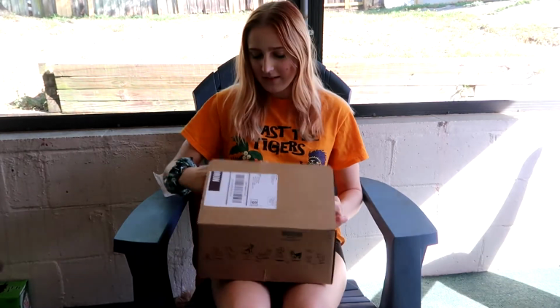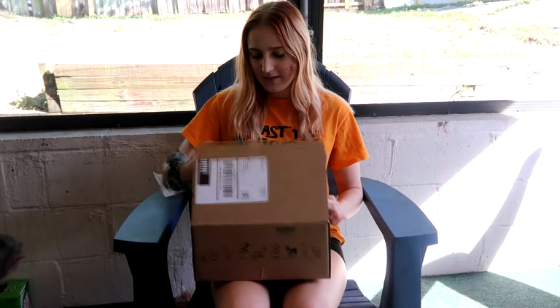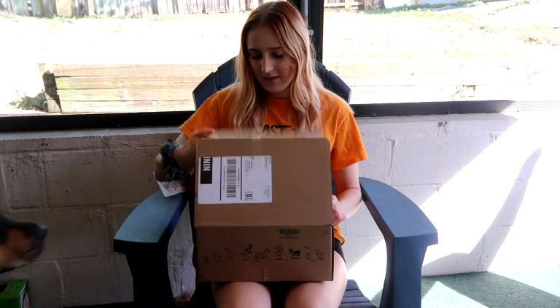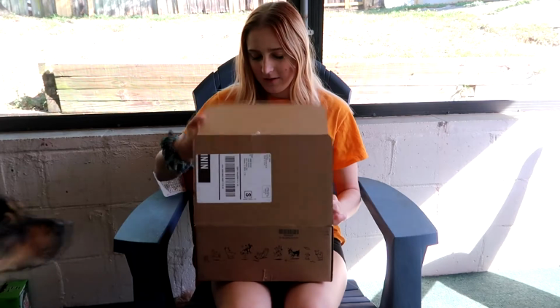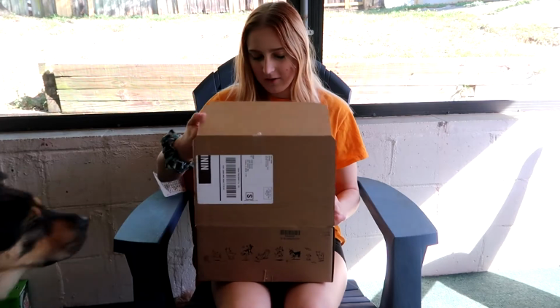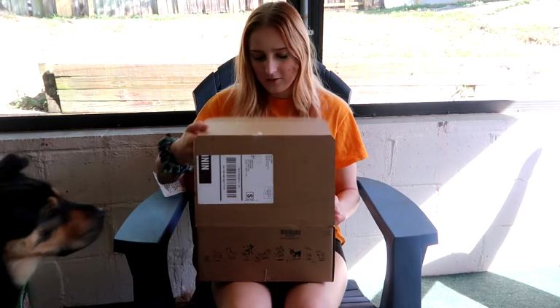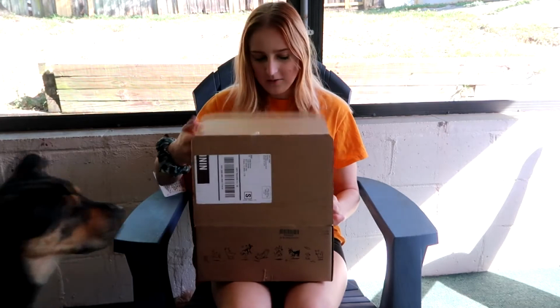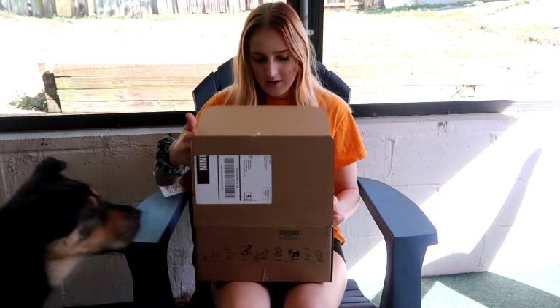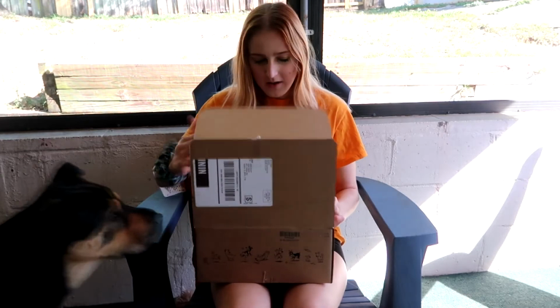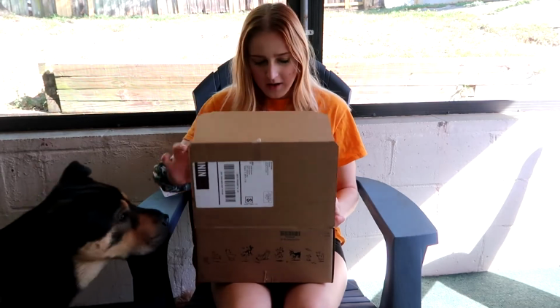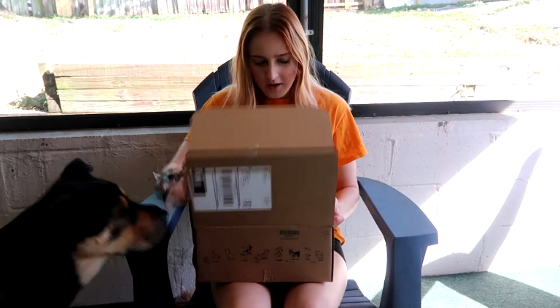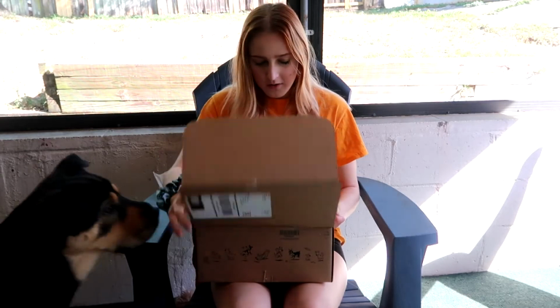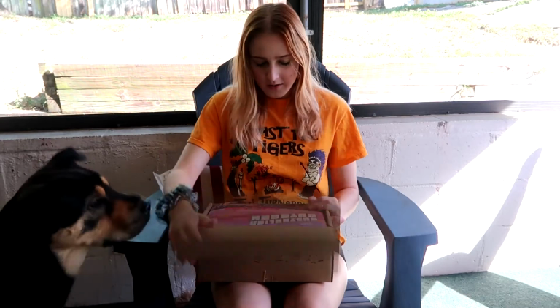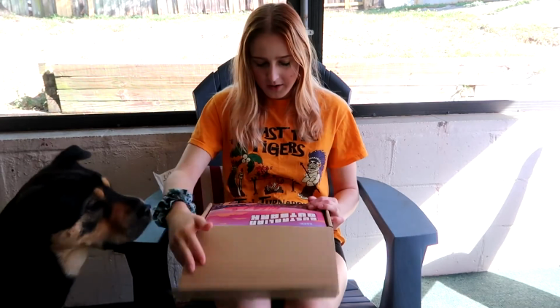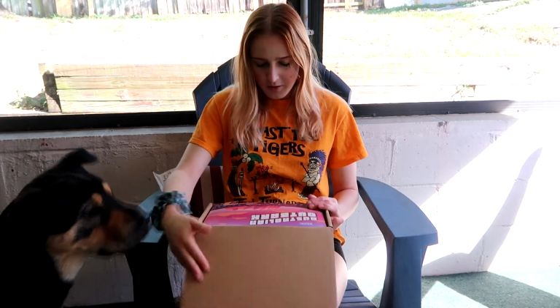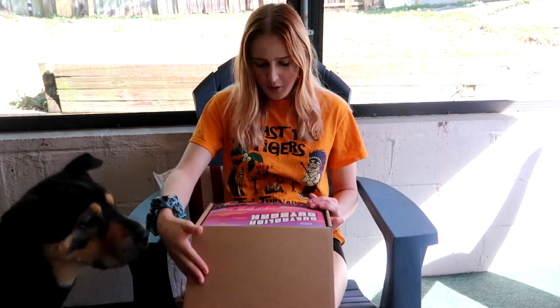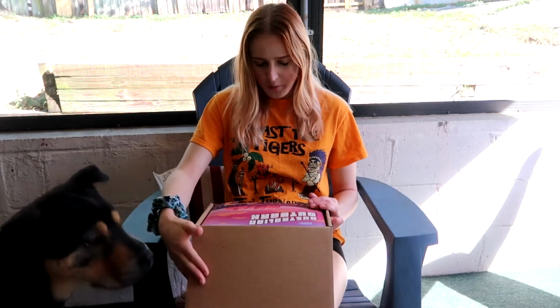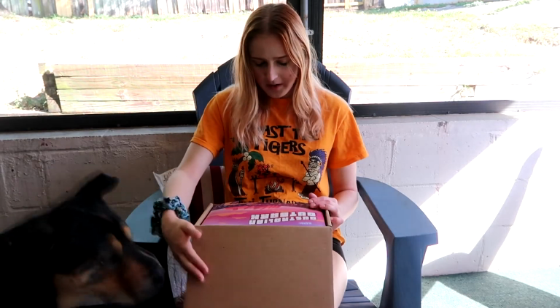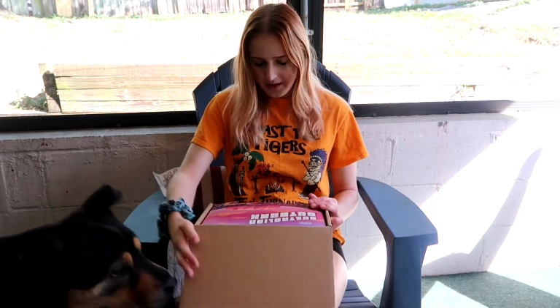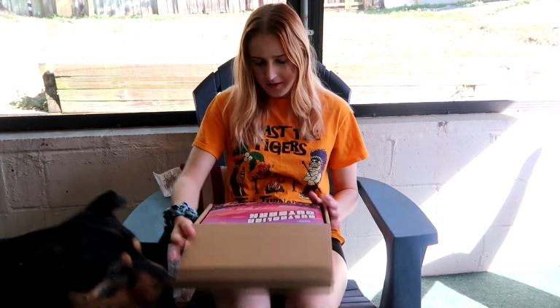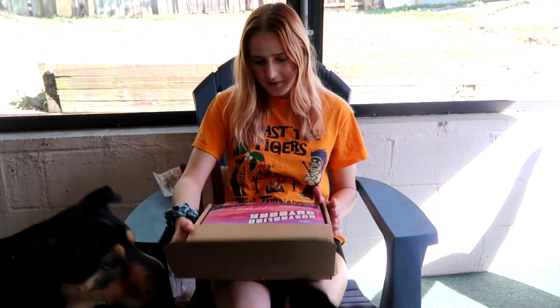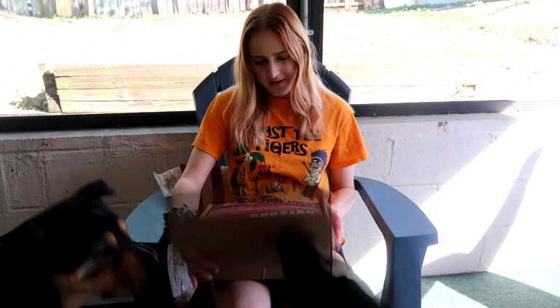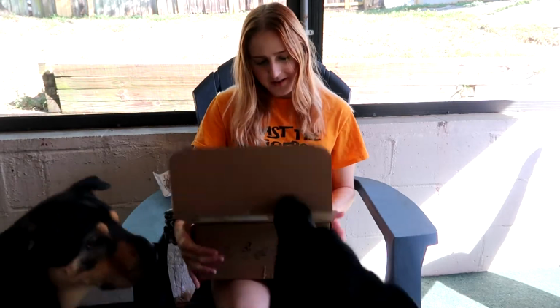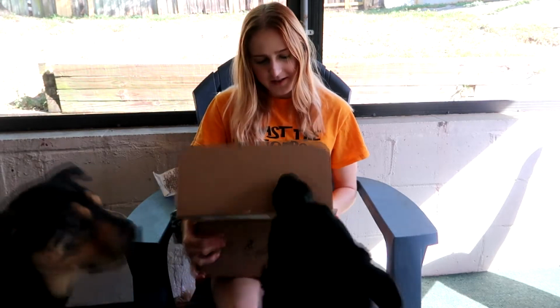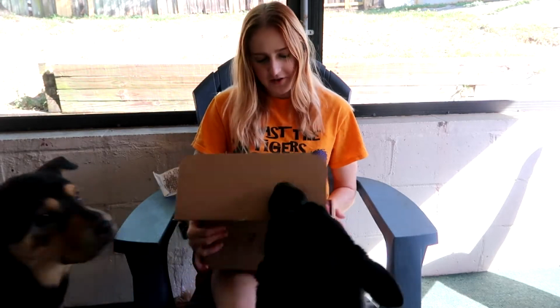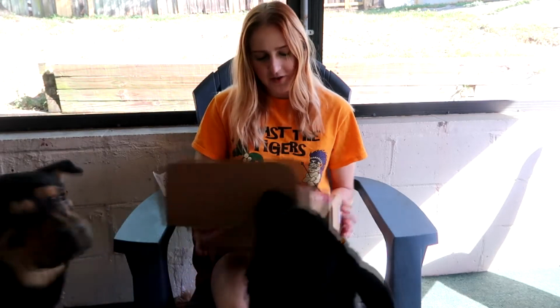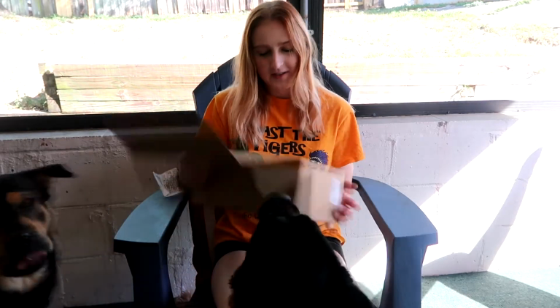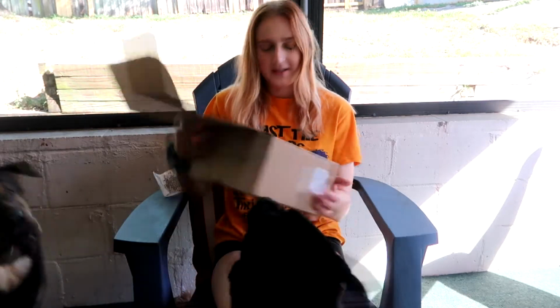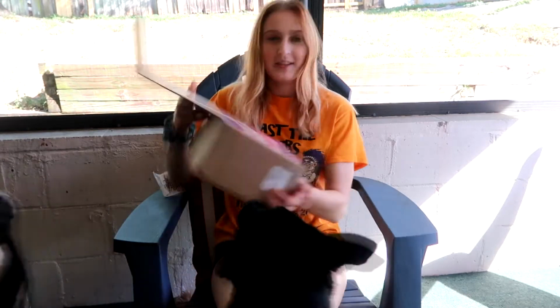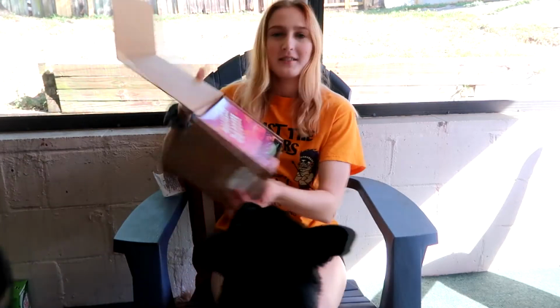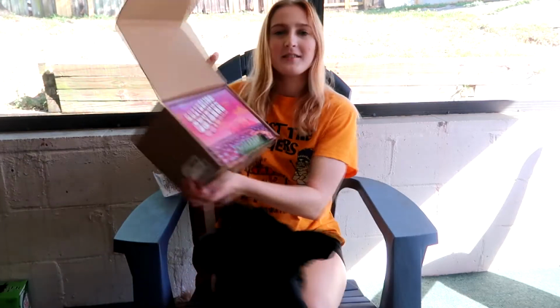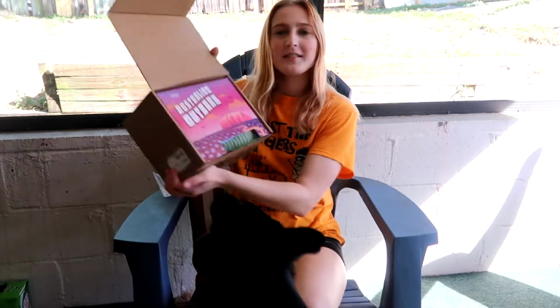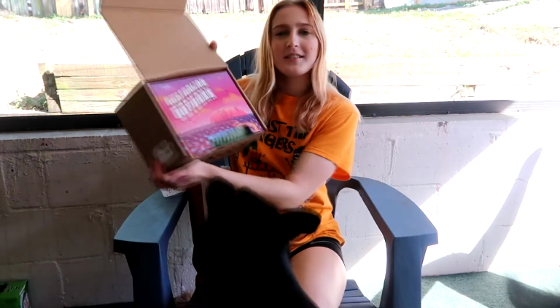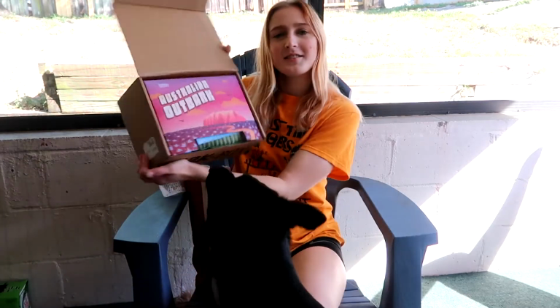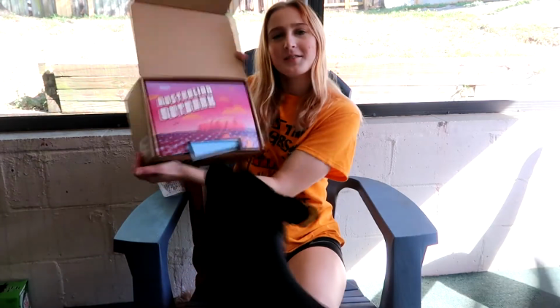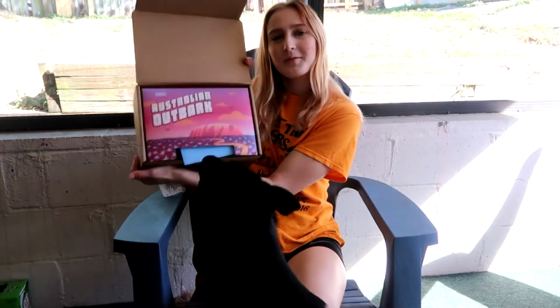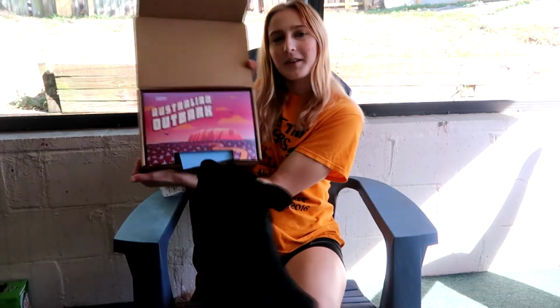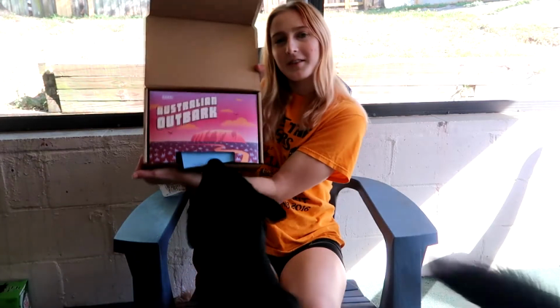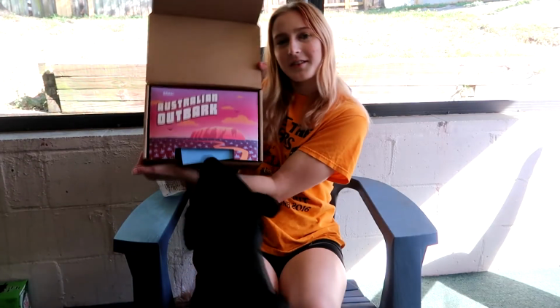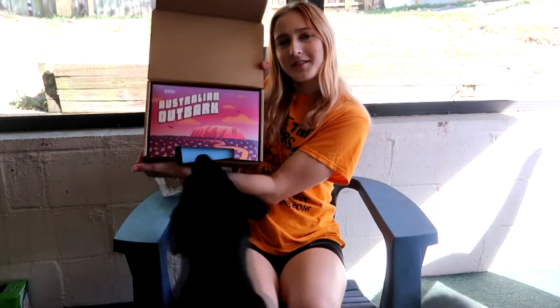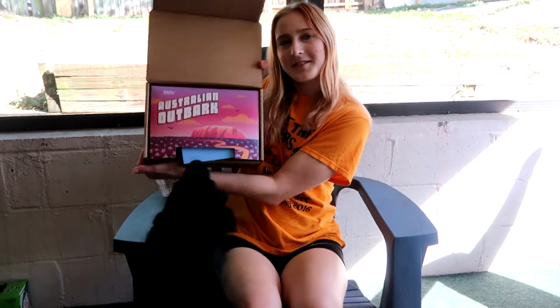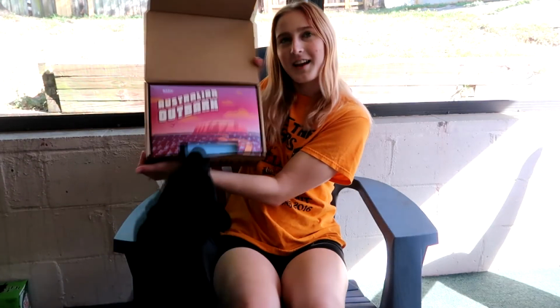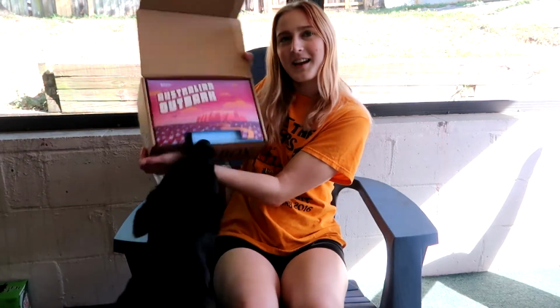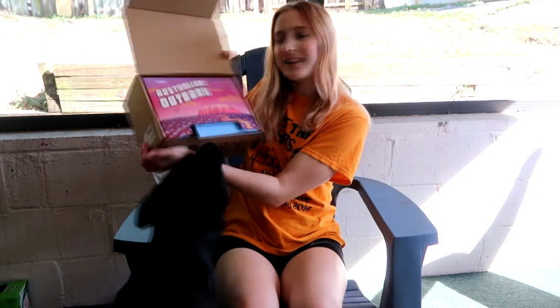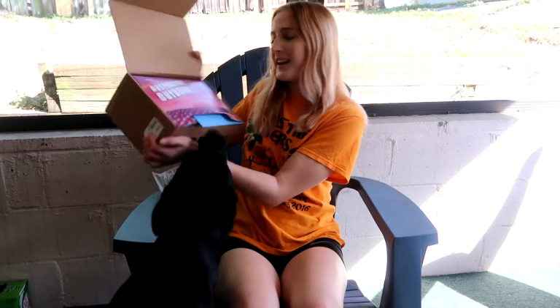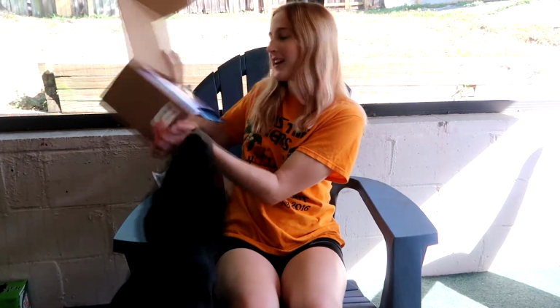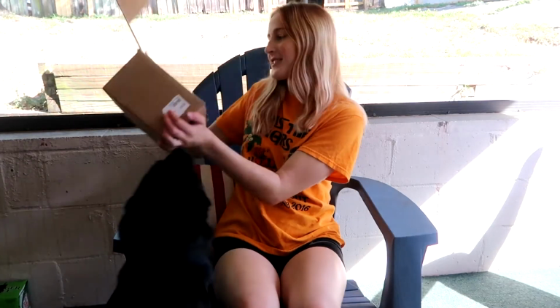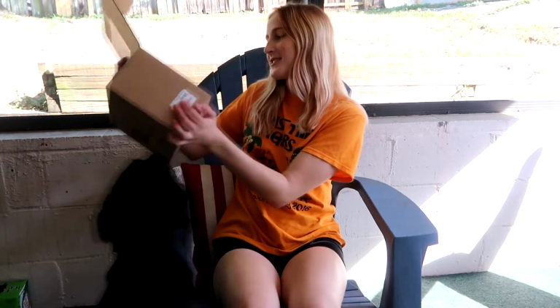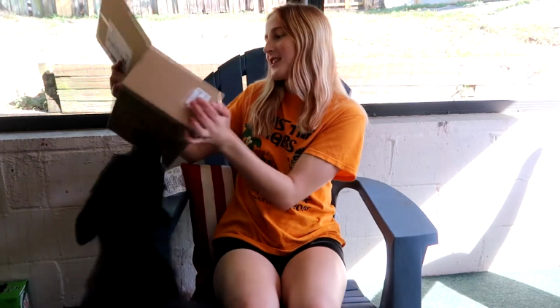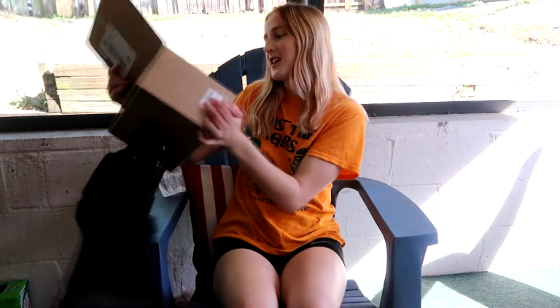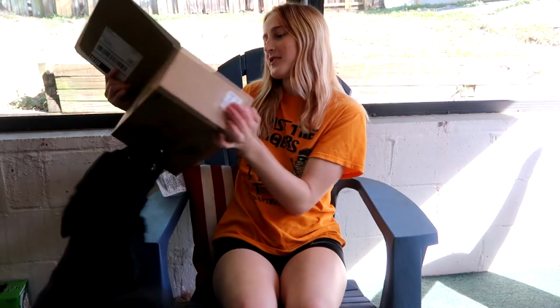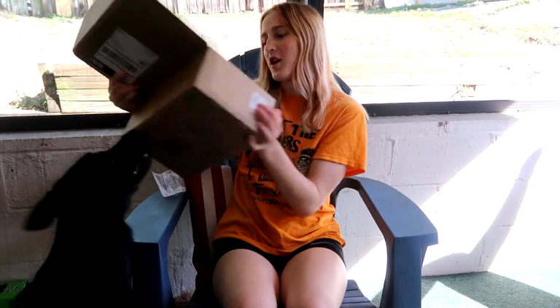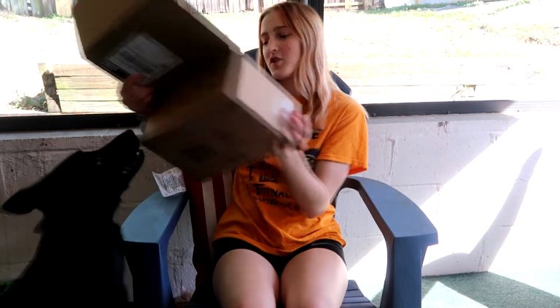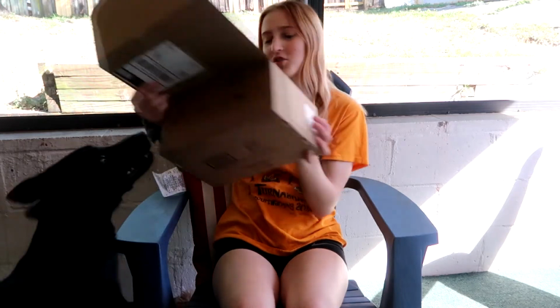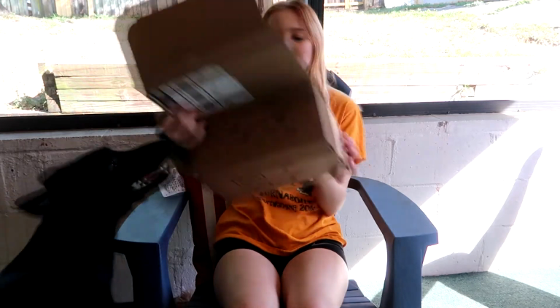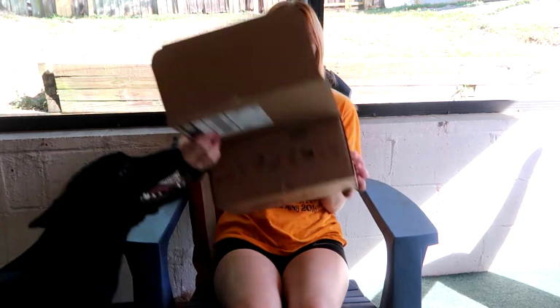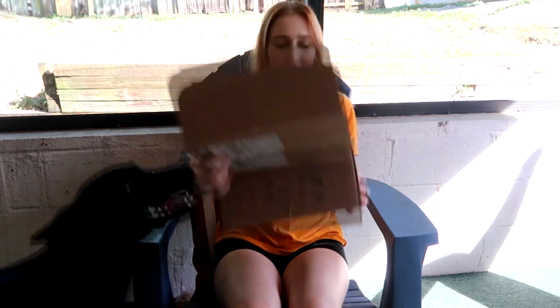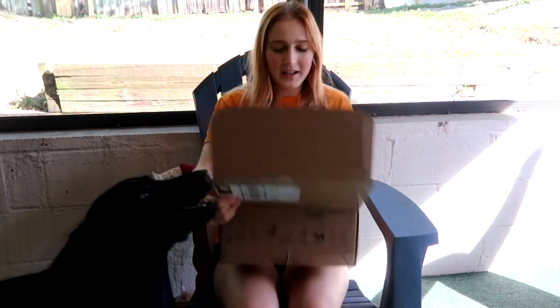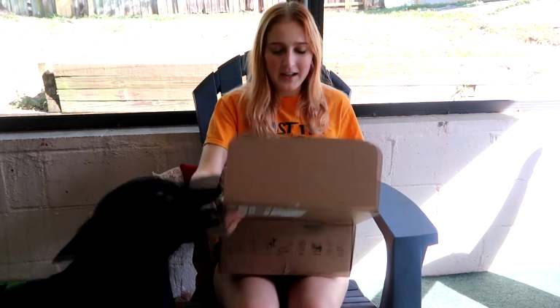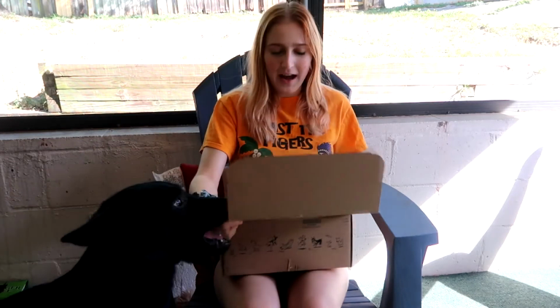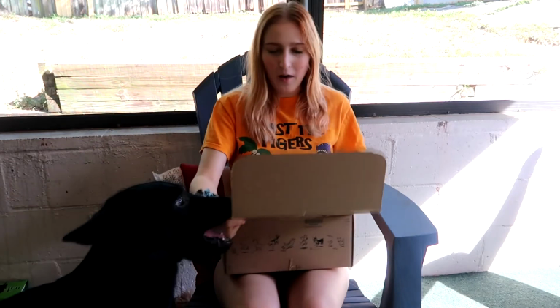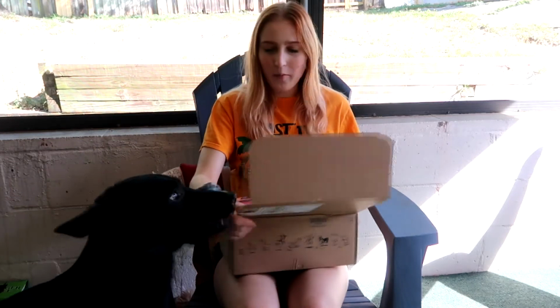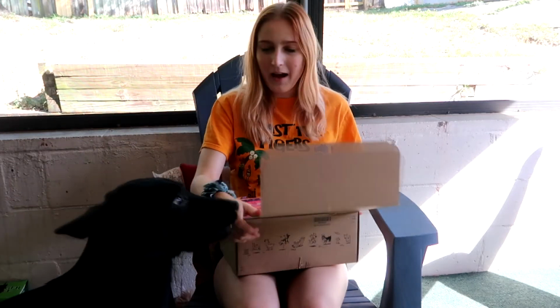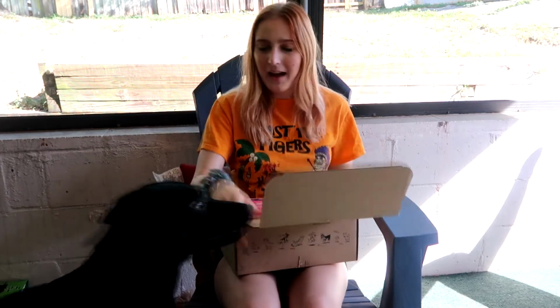So when you open it — oh, this is interesting. This is what it looks like. It says Australian Outback.